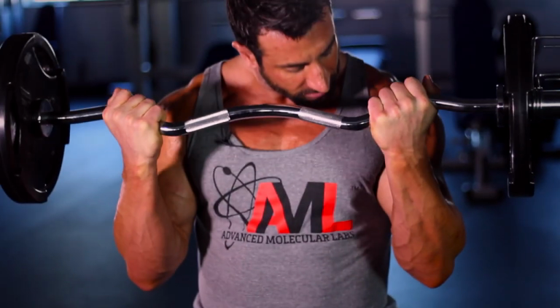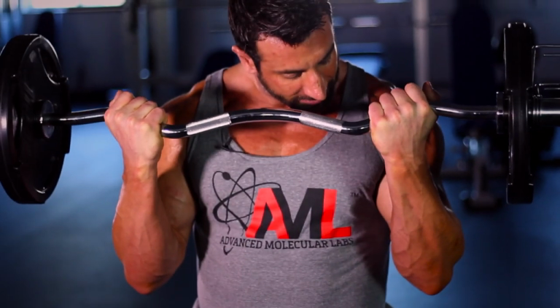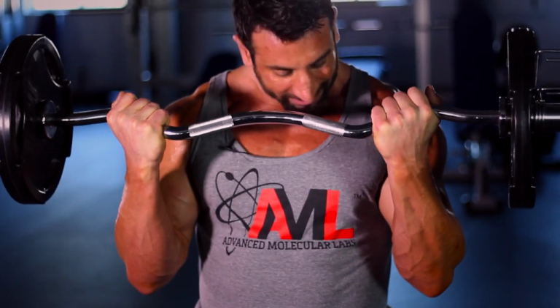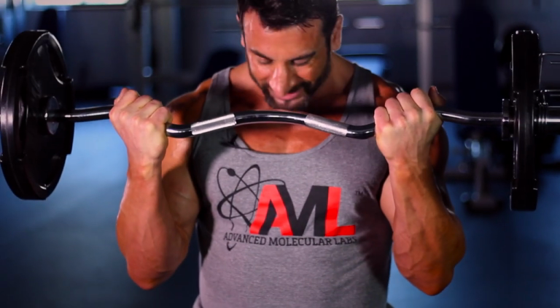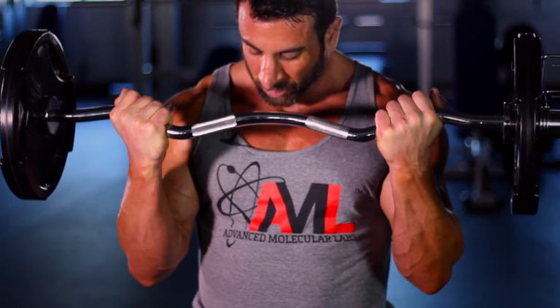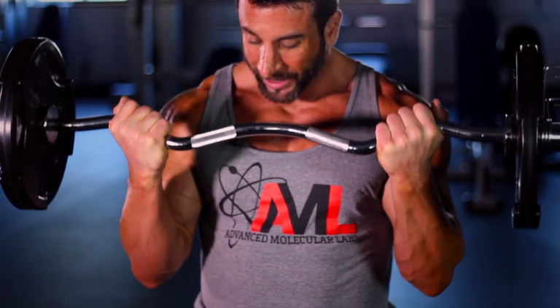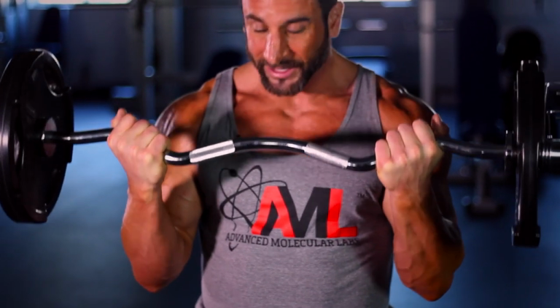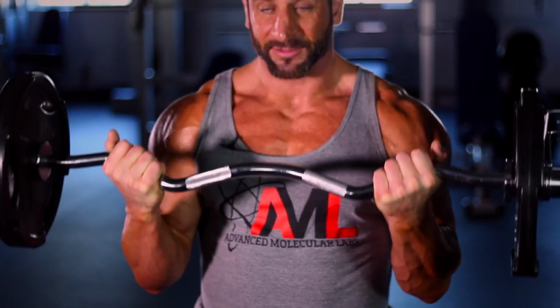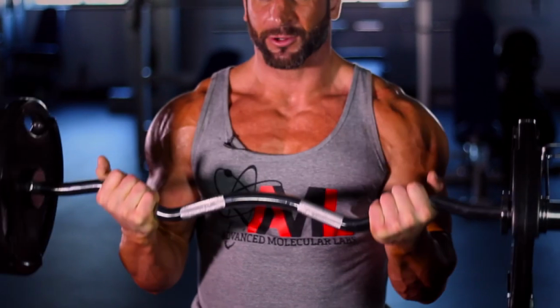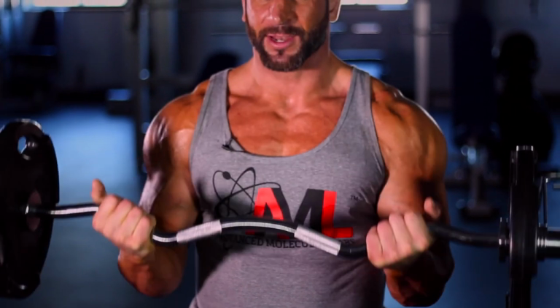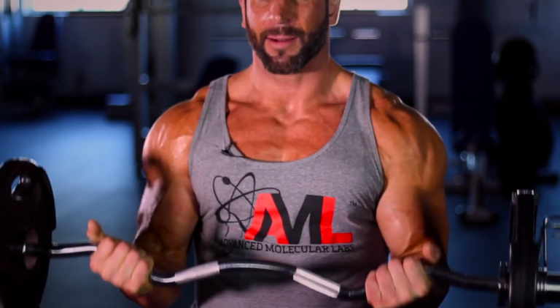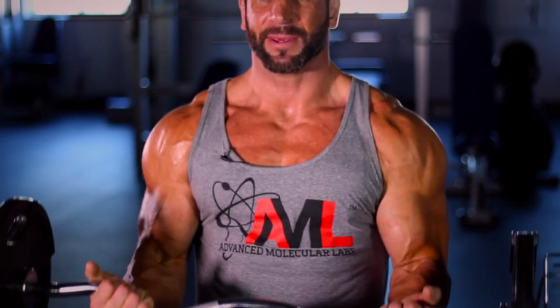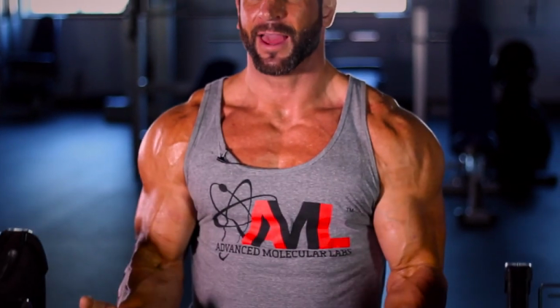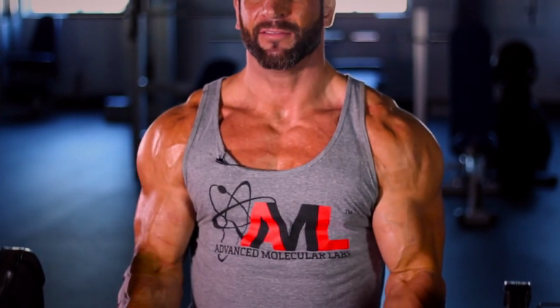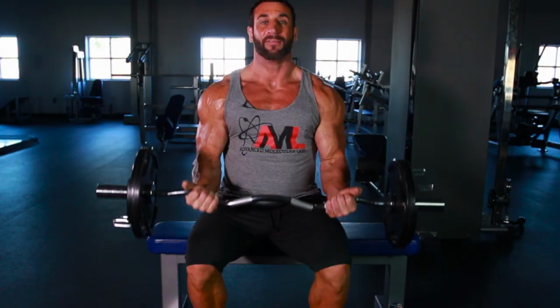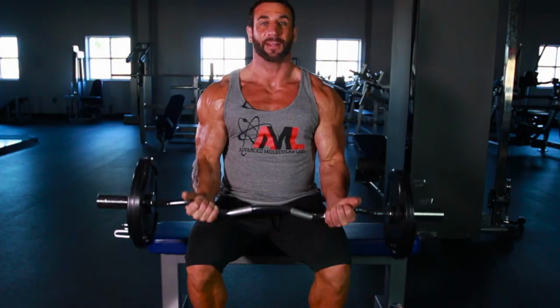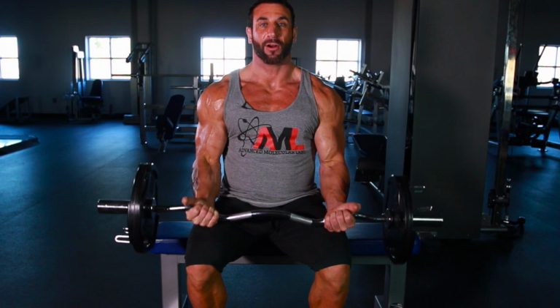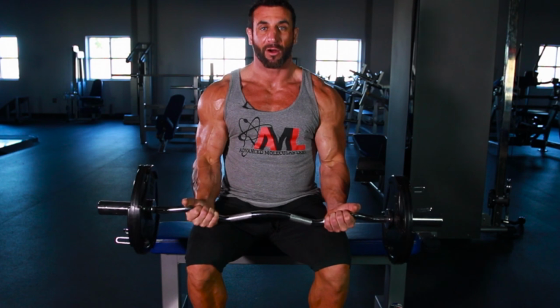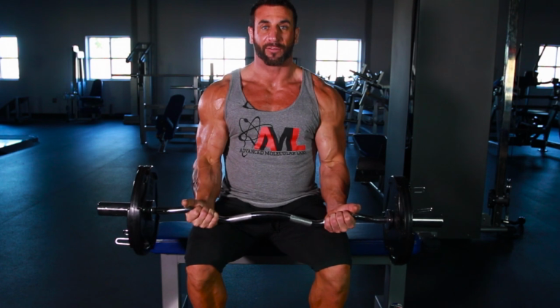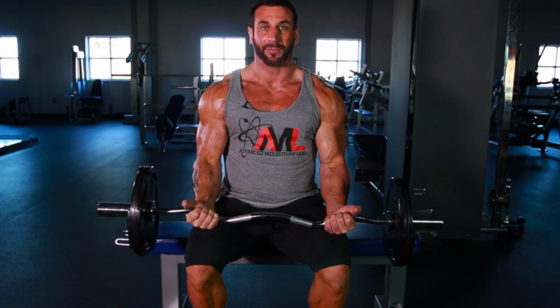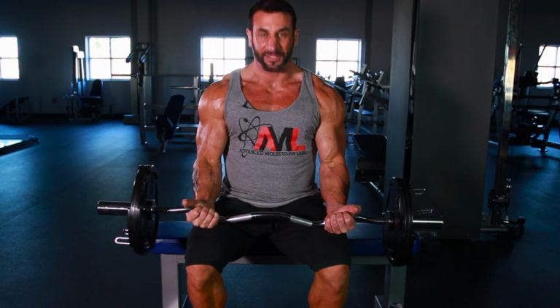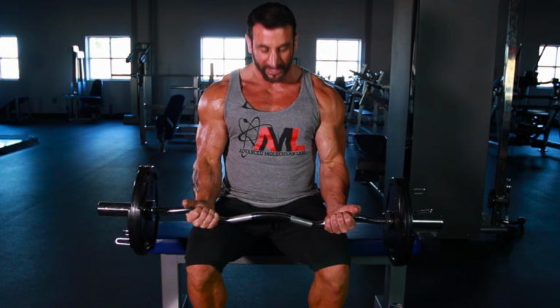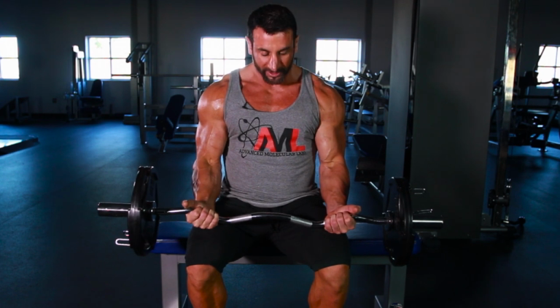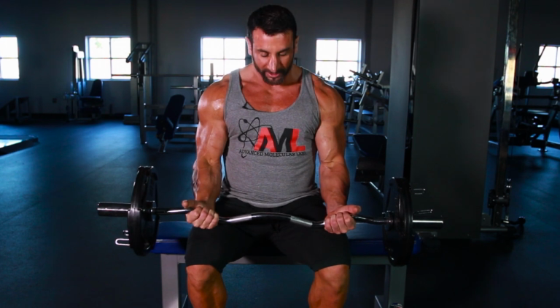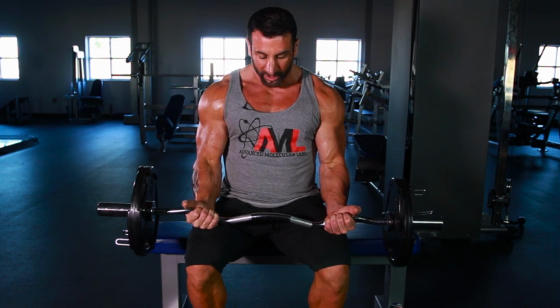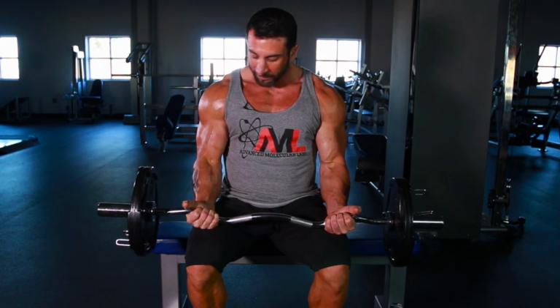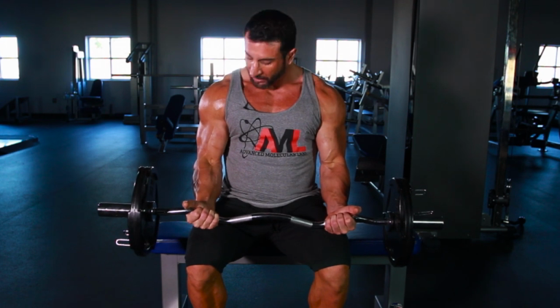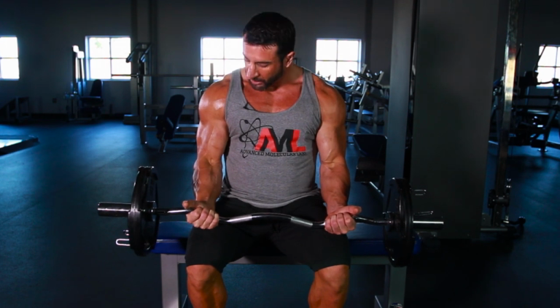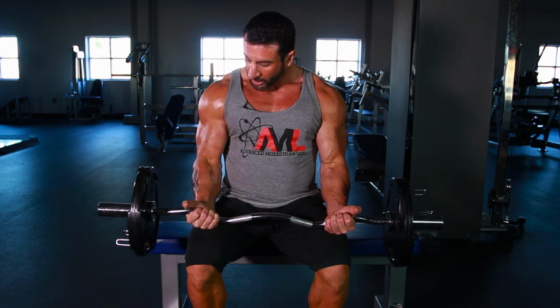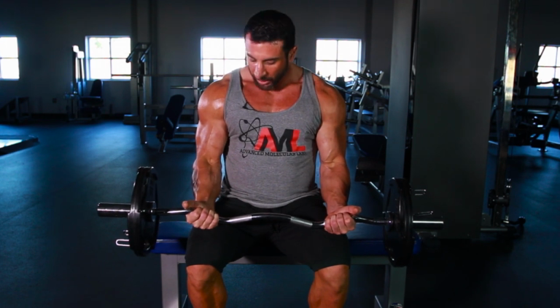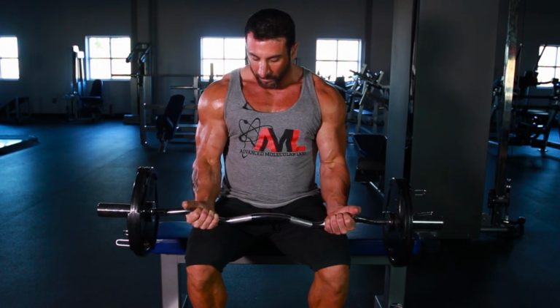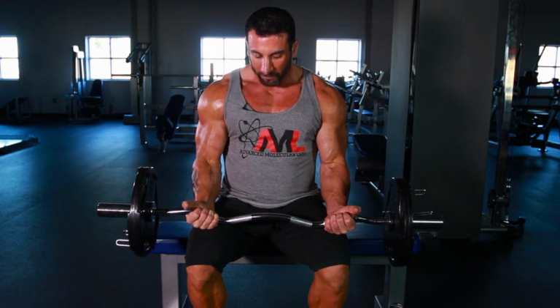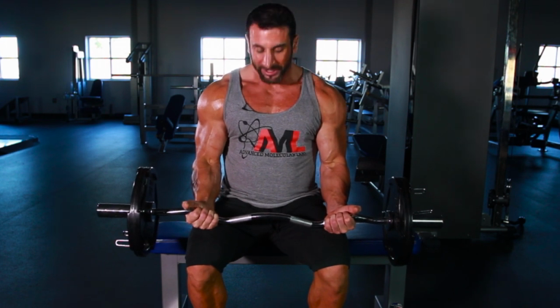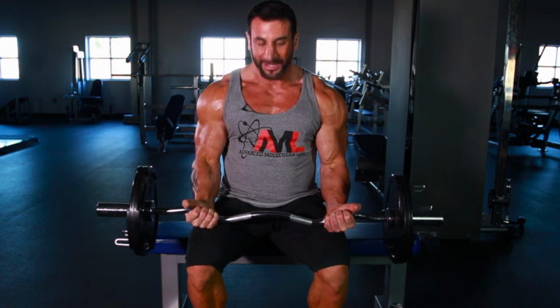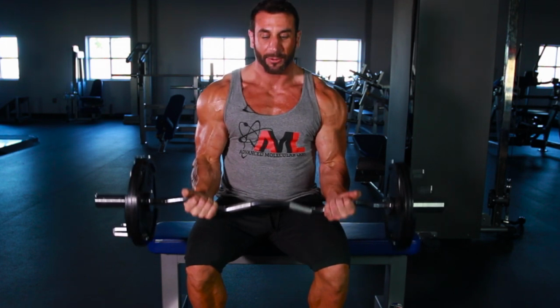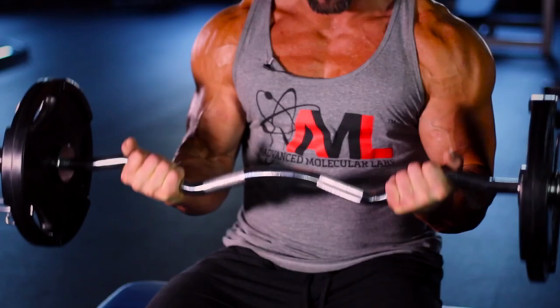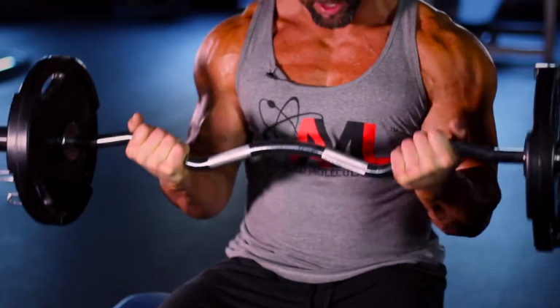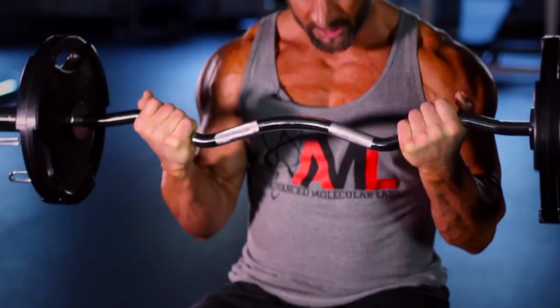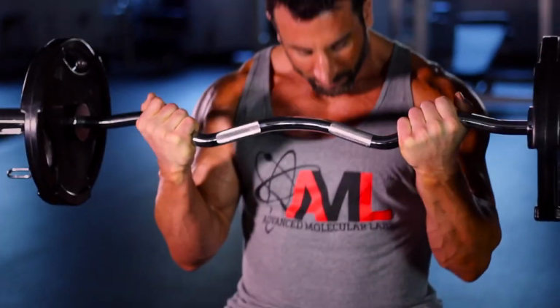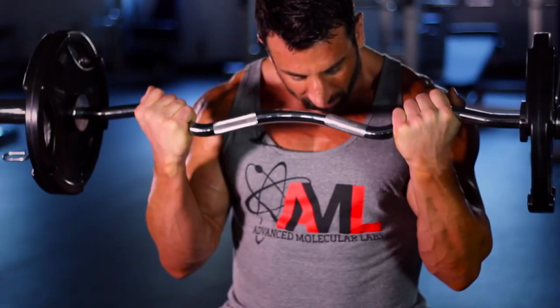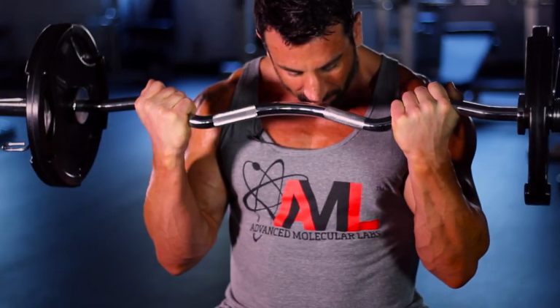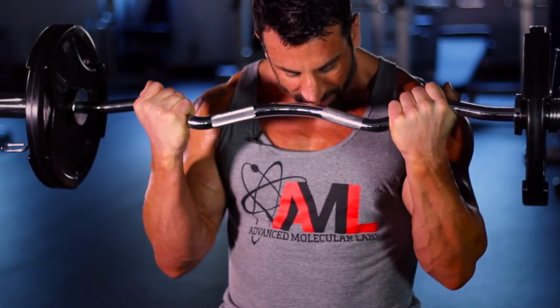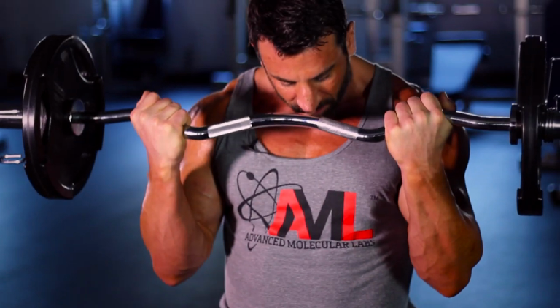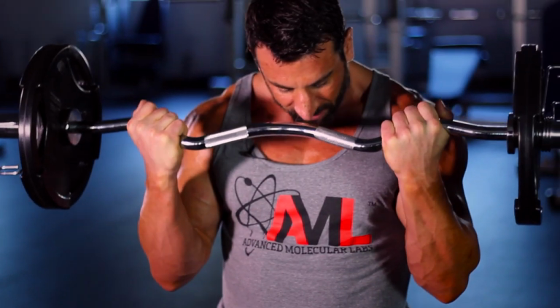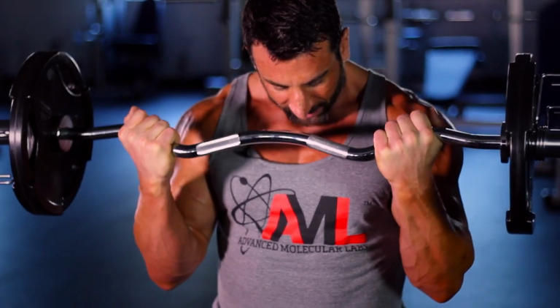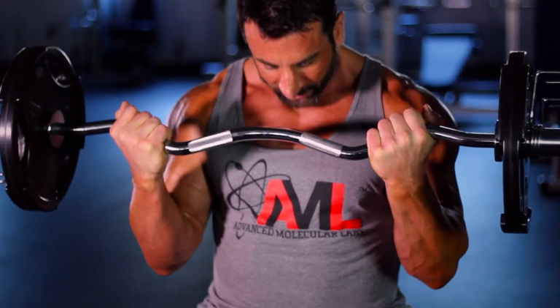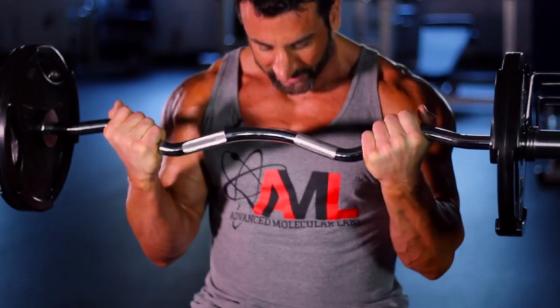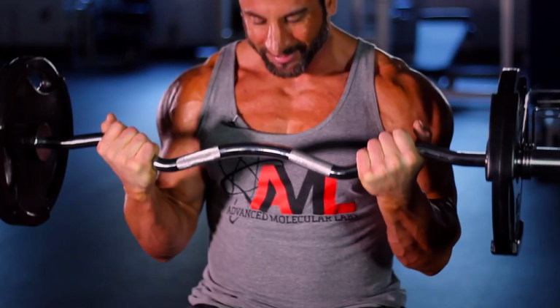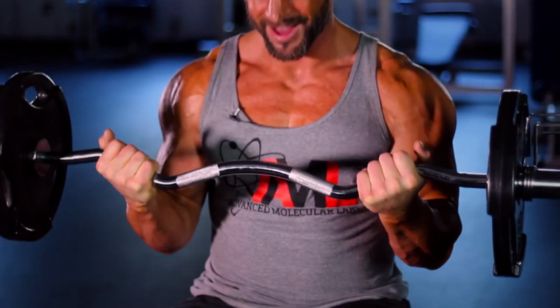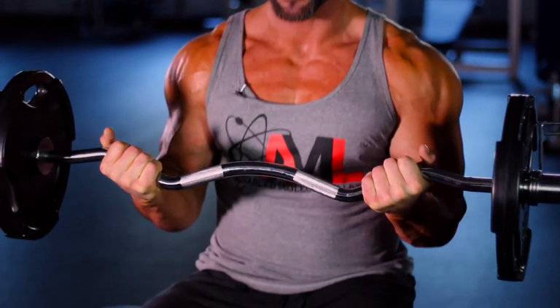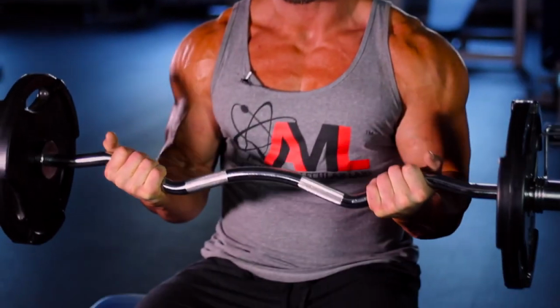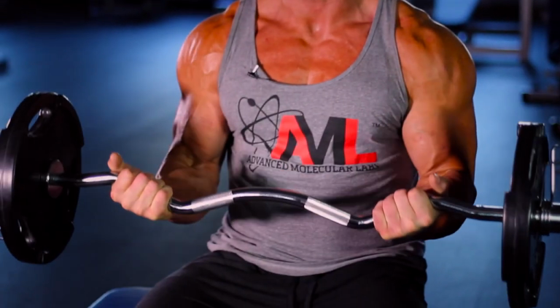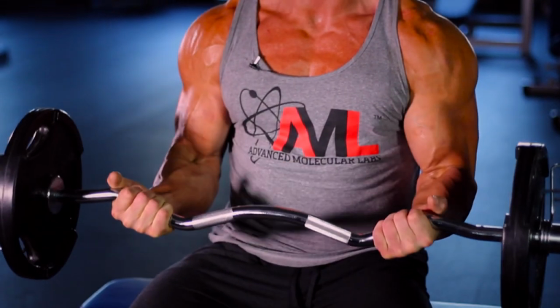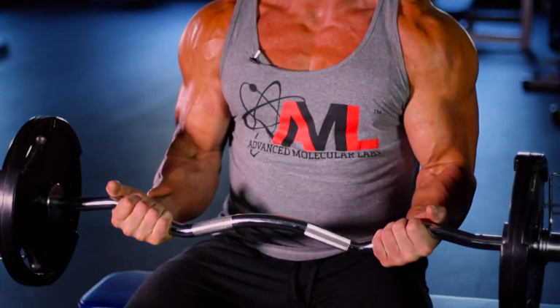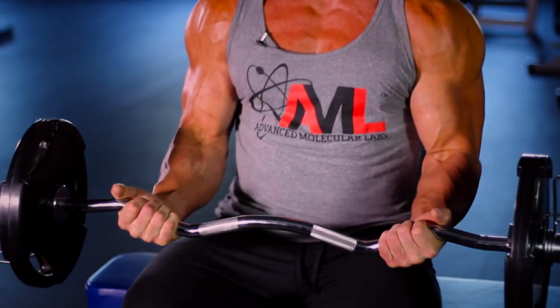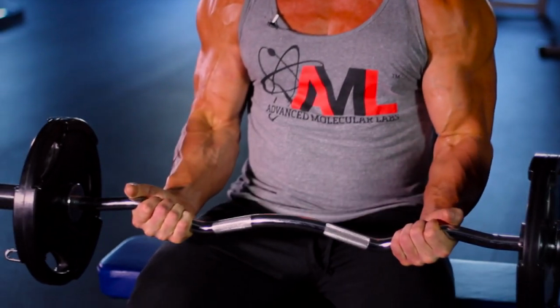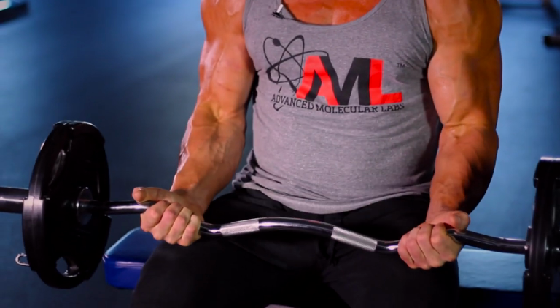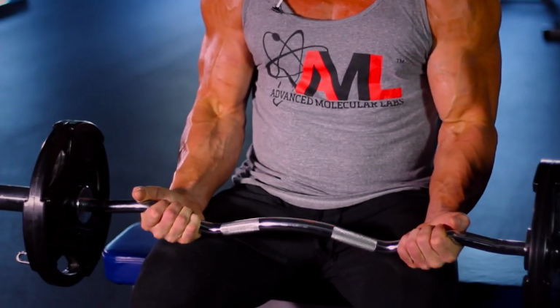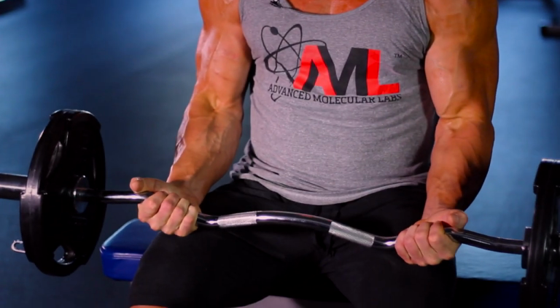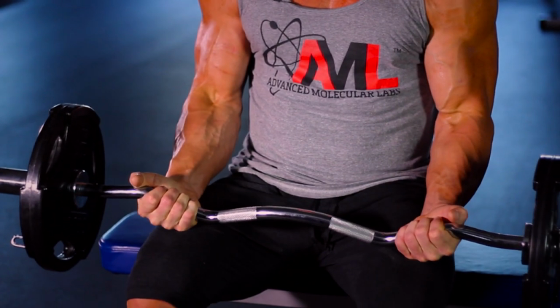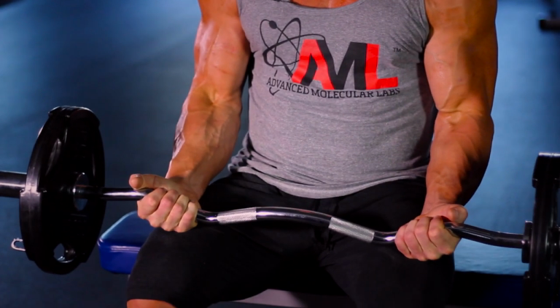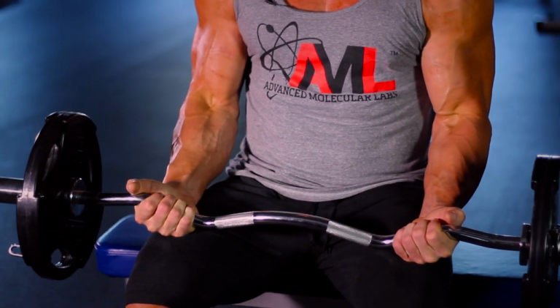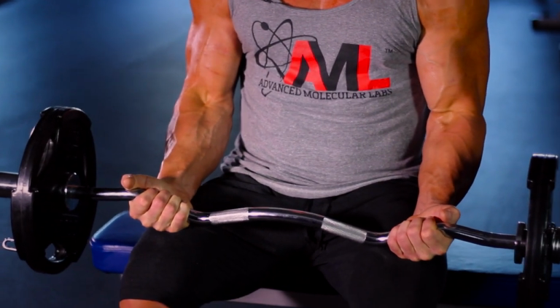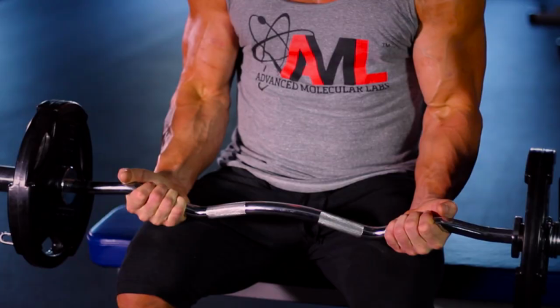This weight would not be heavy at all for me standing up, but here the muscle pump is ridiculous. I'm not allowed to sway at the bottom.